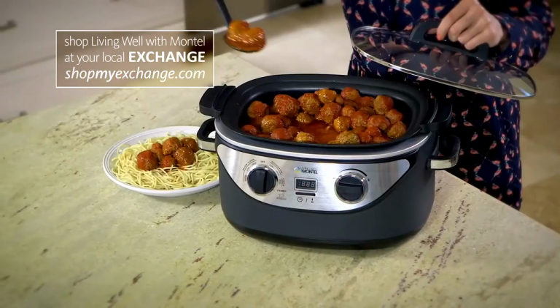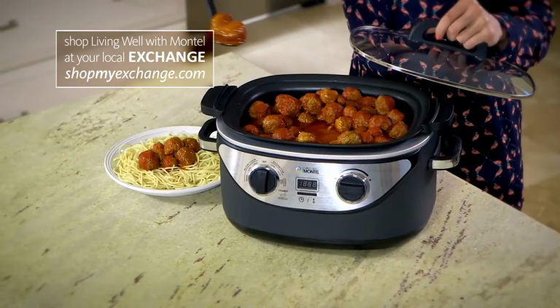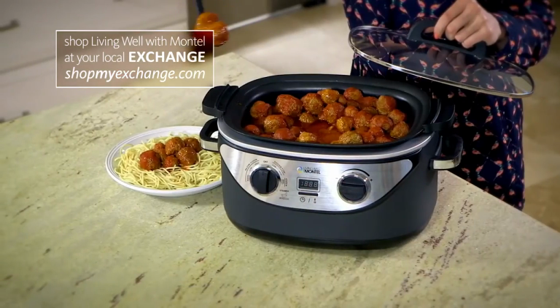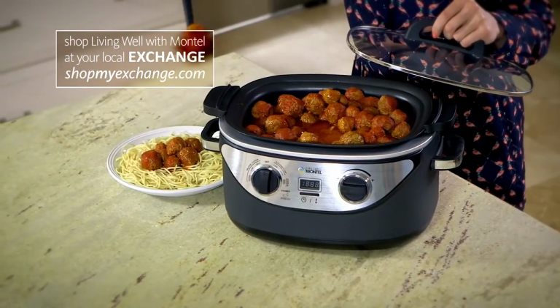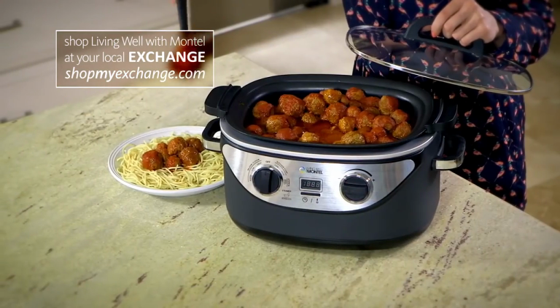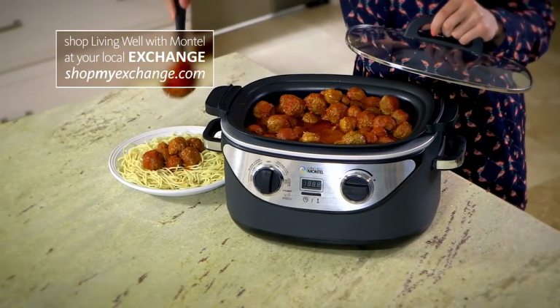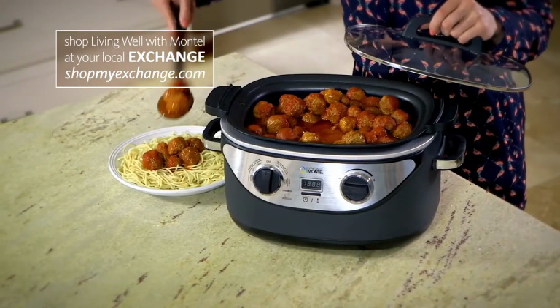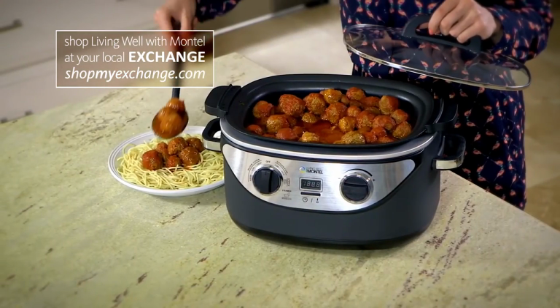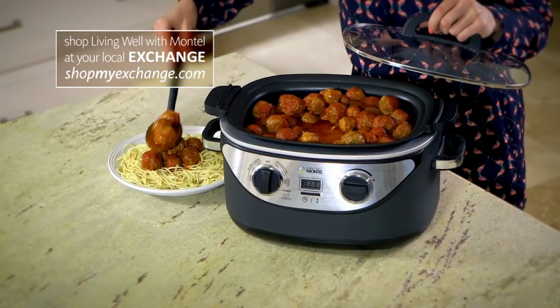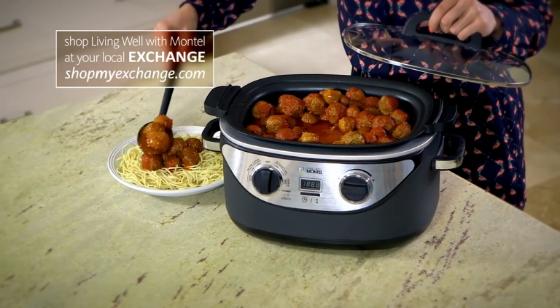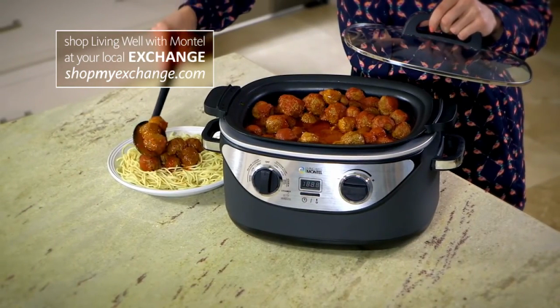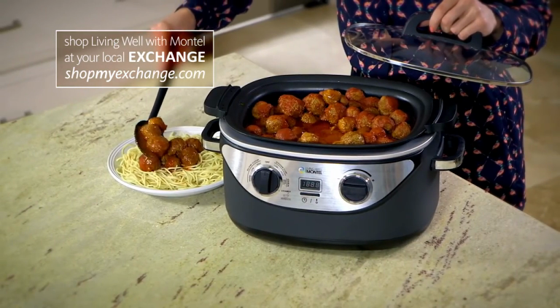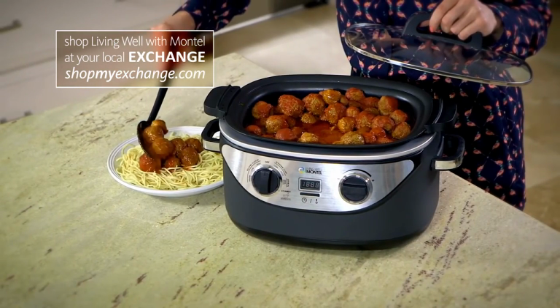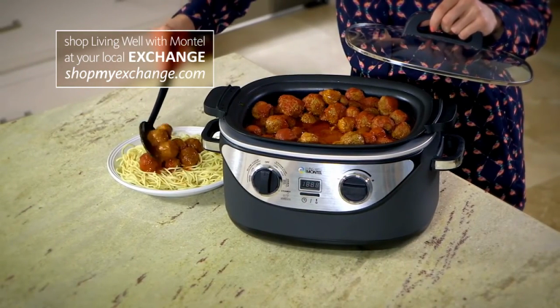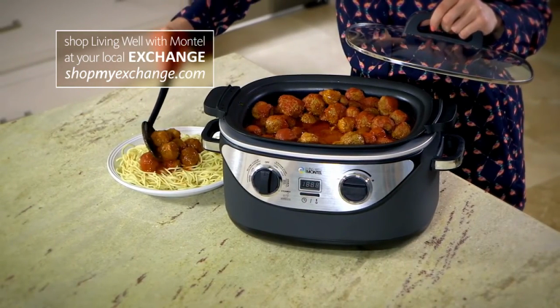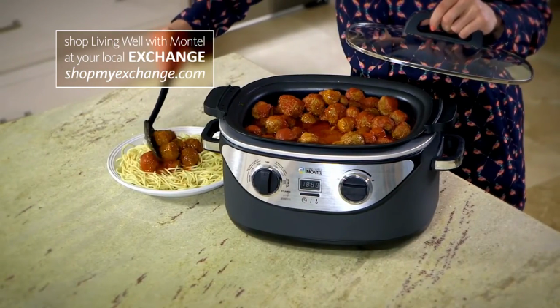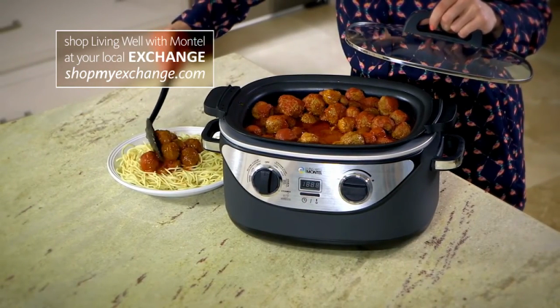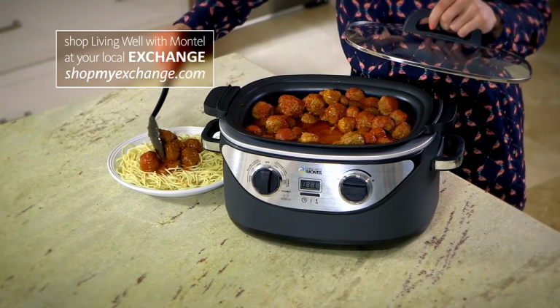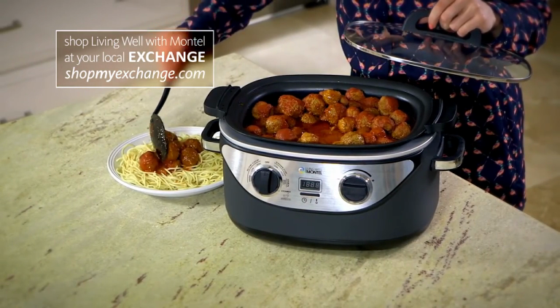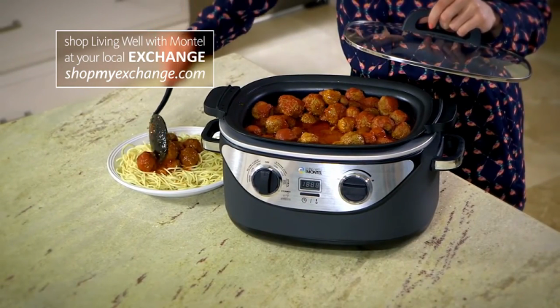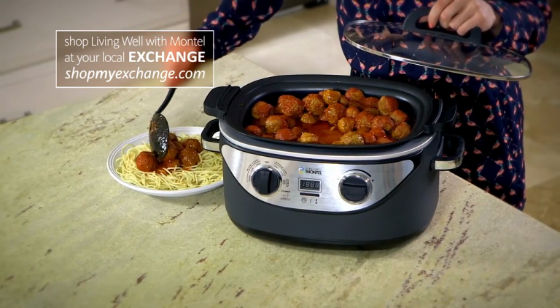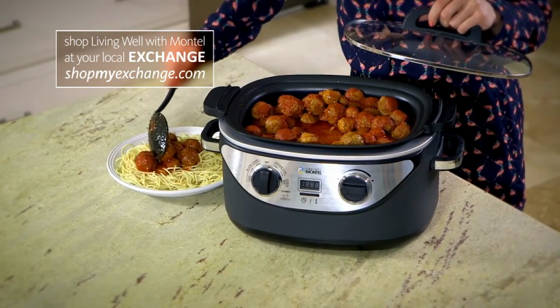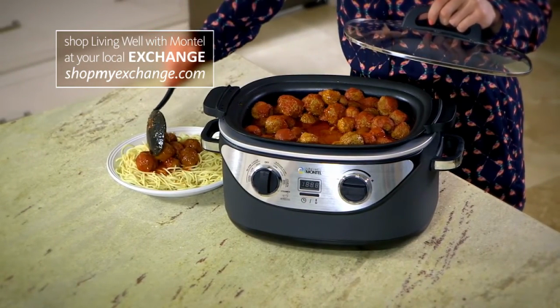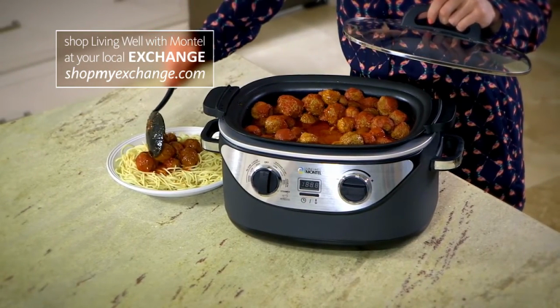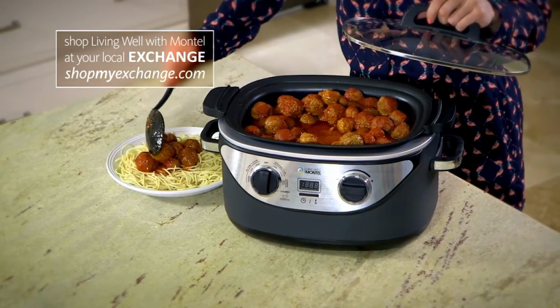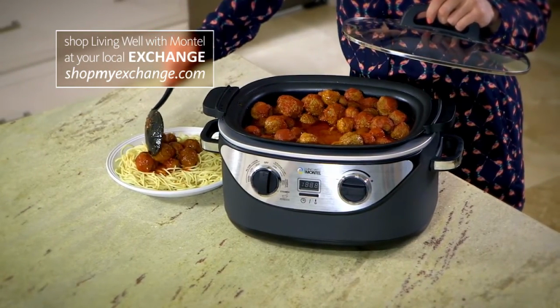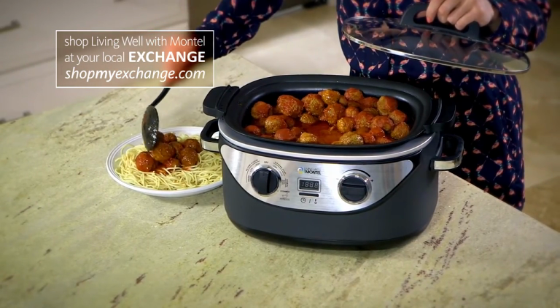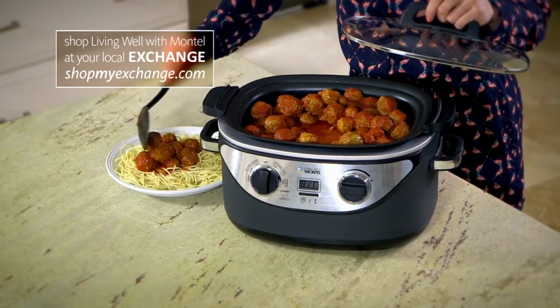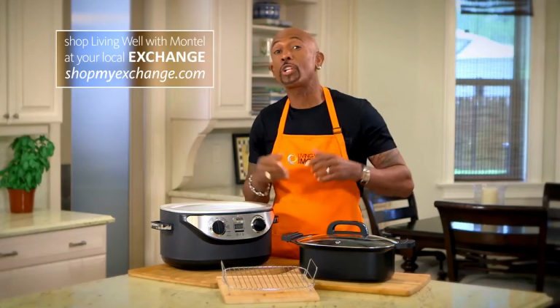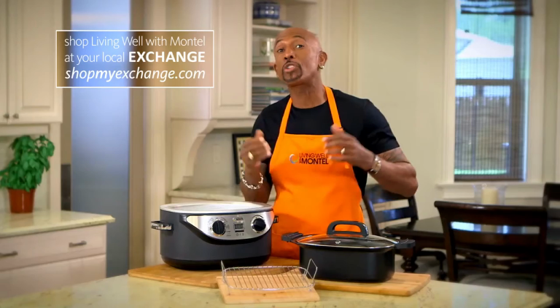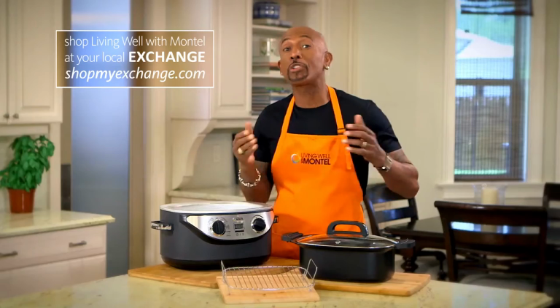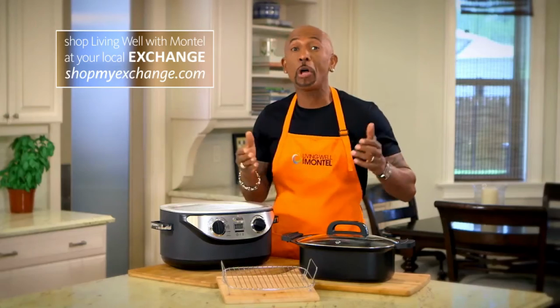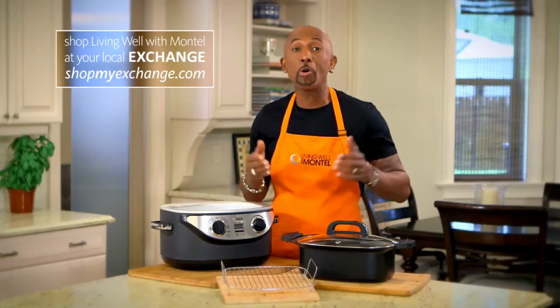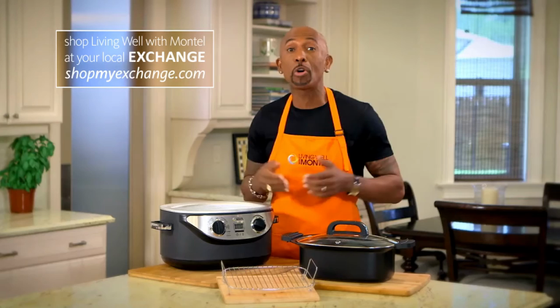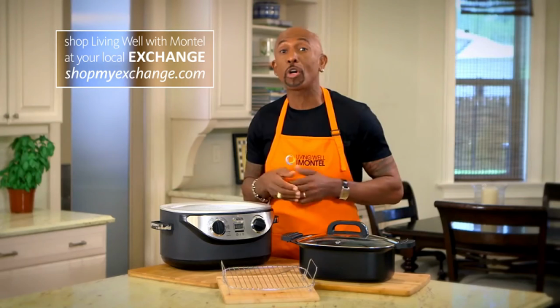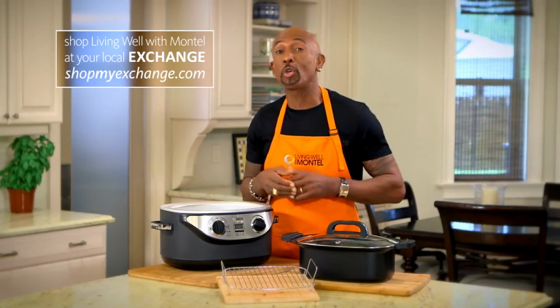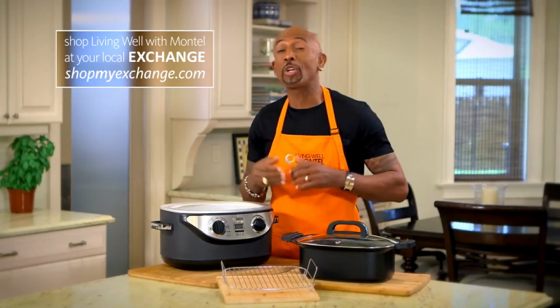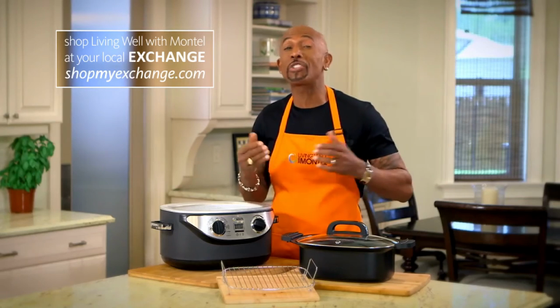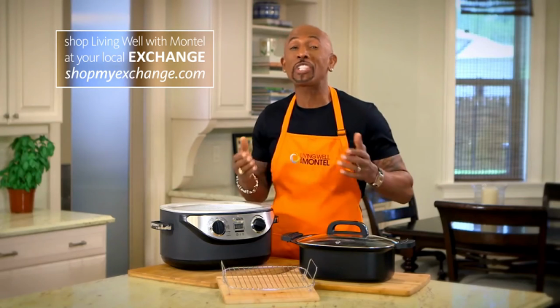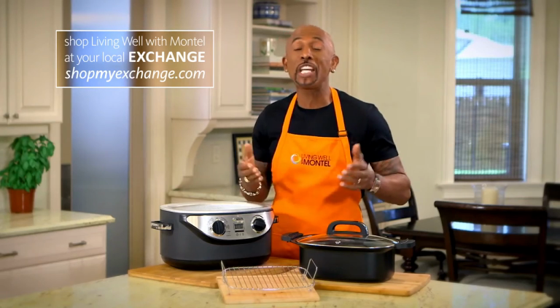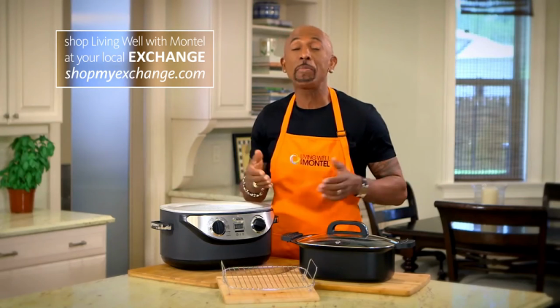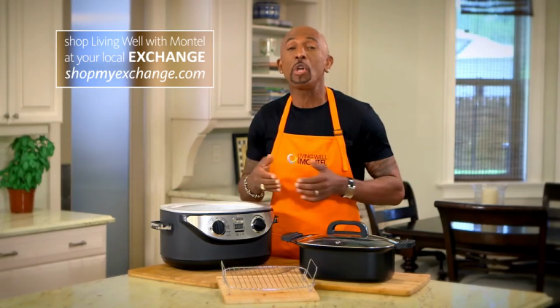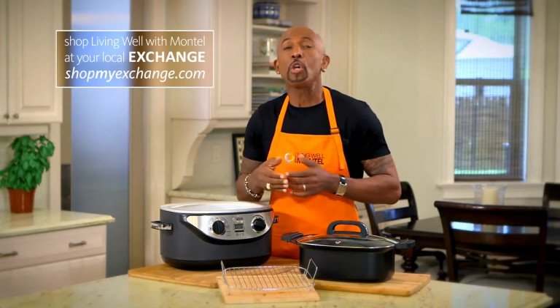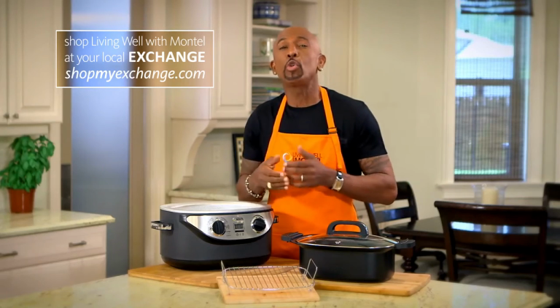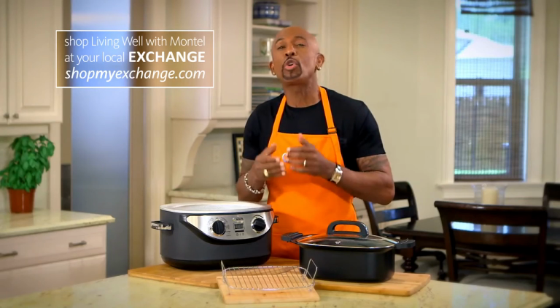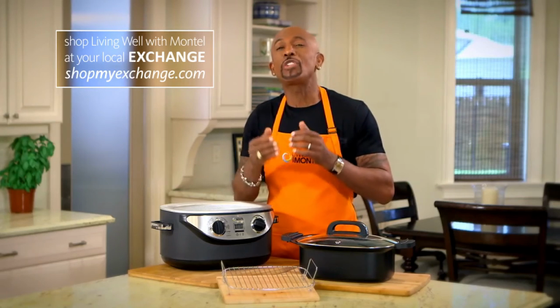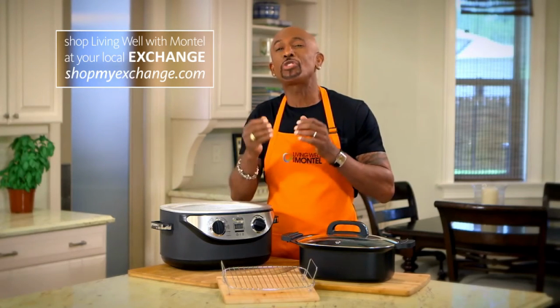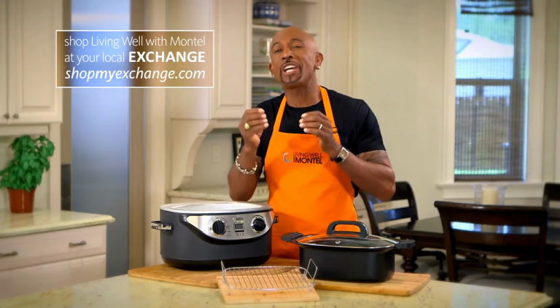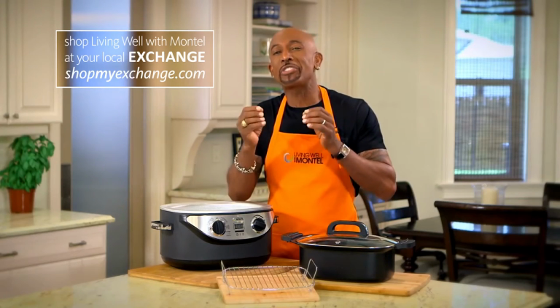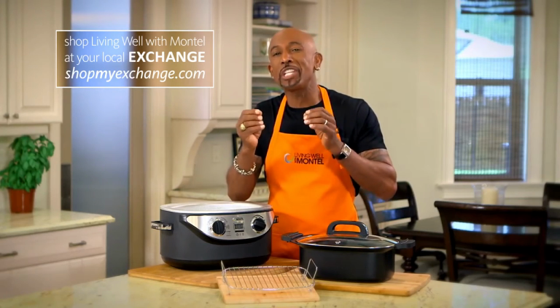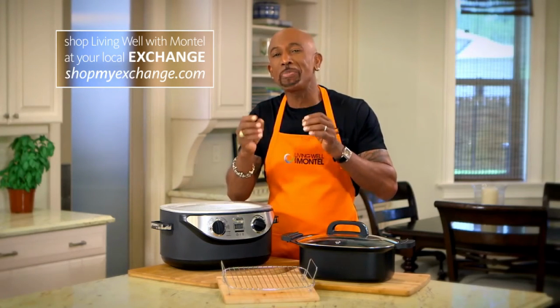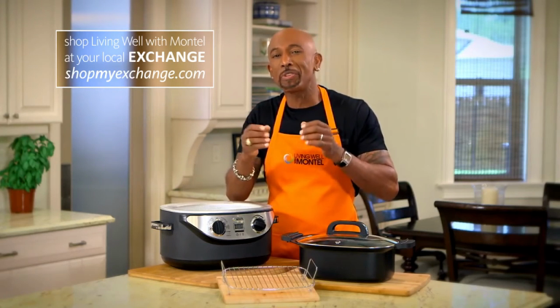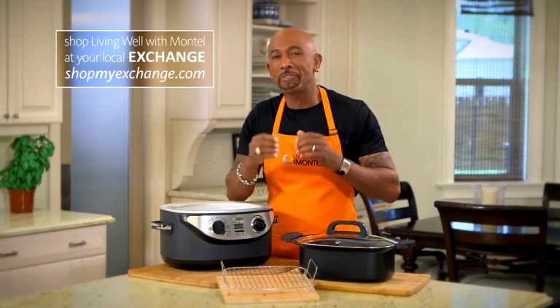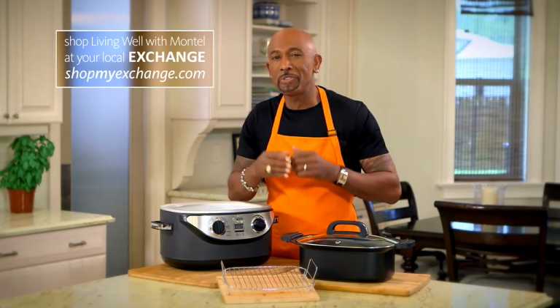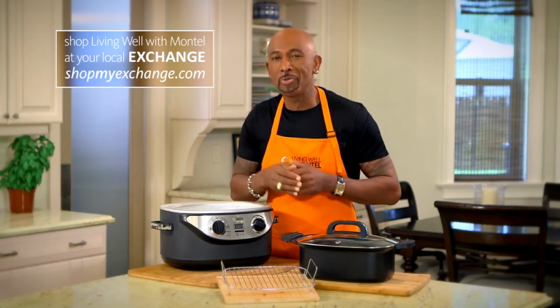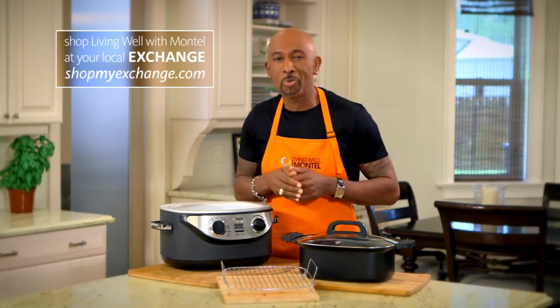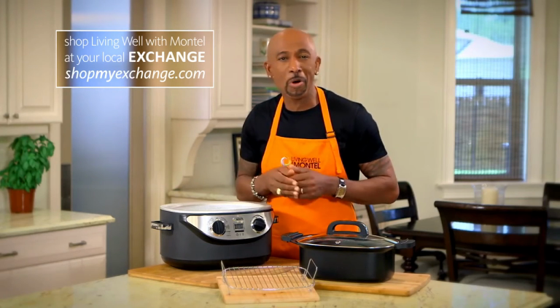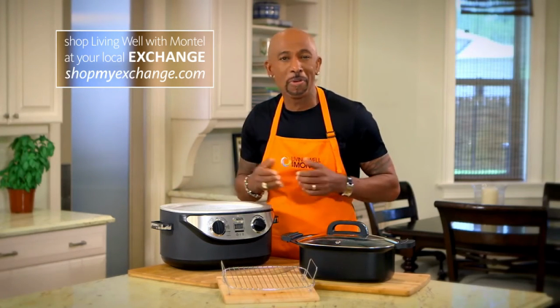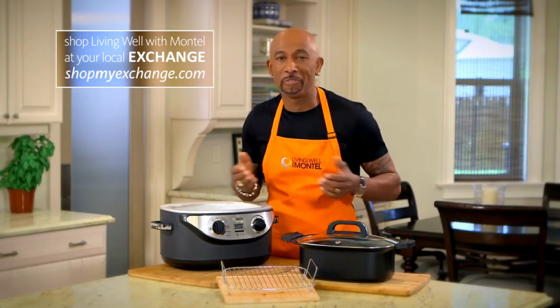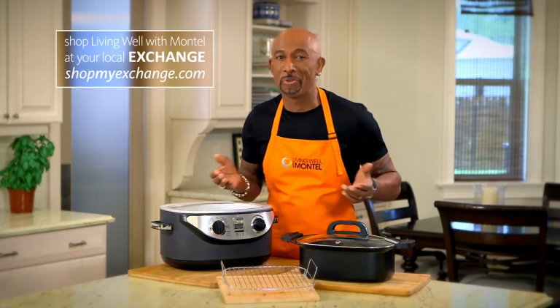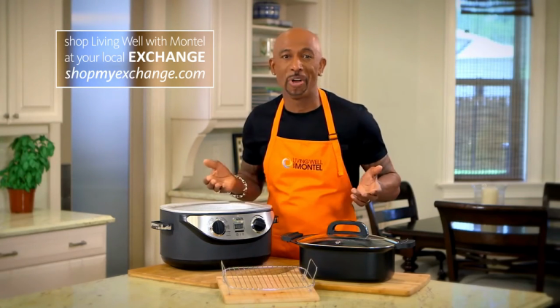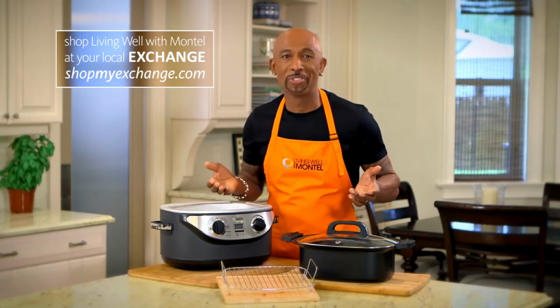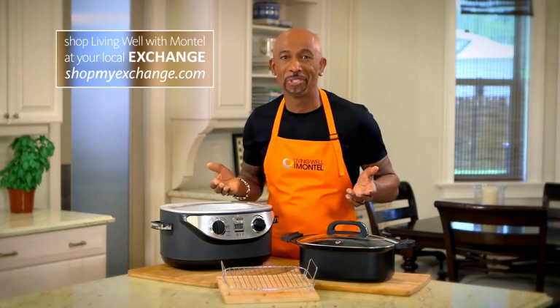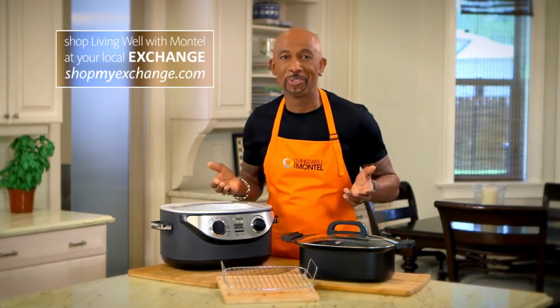You can sear, you can simmer, you can roast, you can bake, you can slow cook, you can steam, or you can just keep your food warm if you want to.